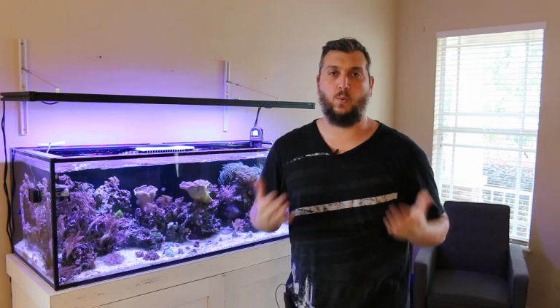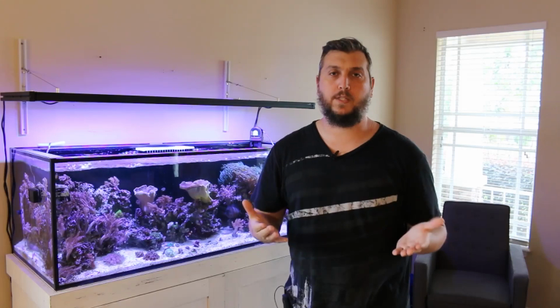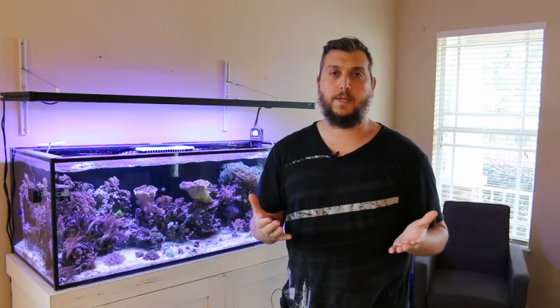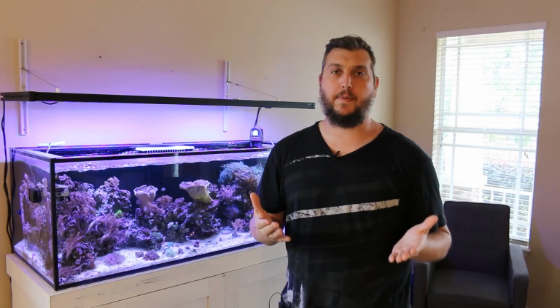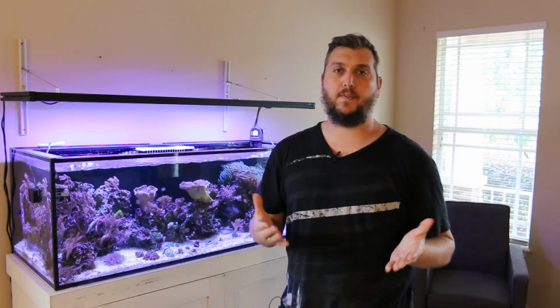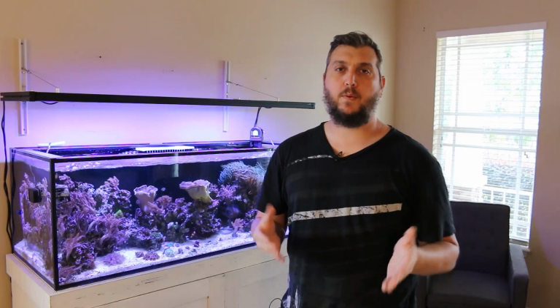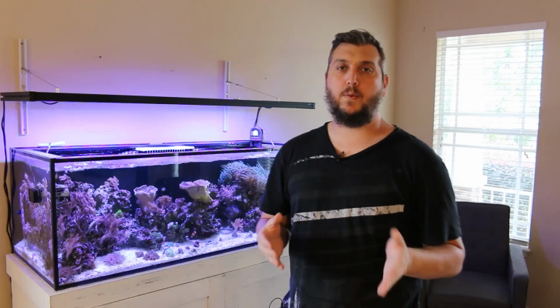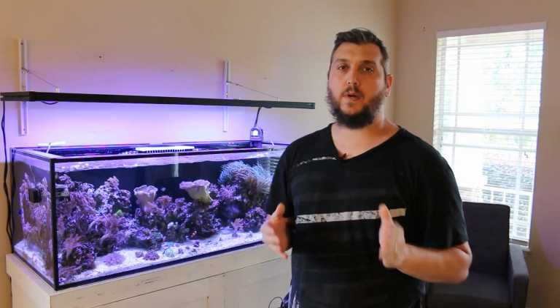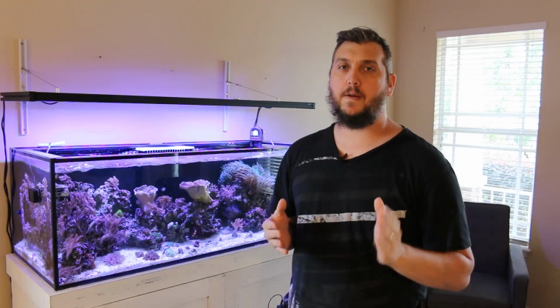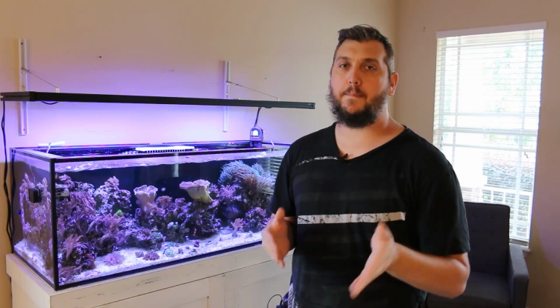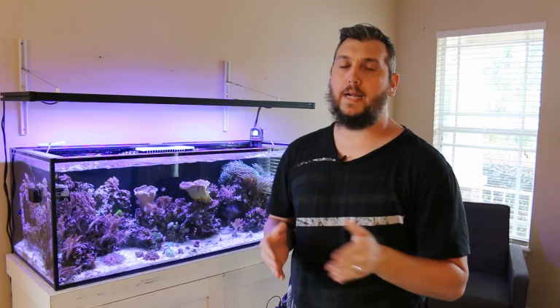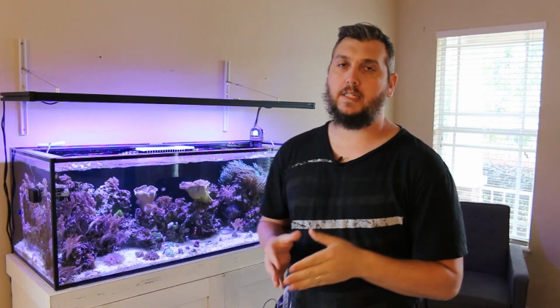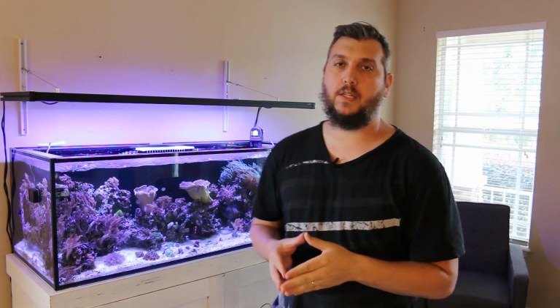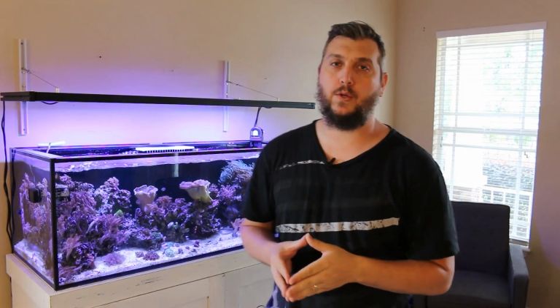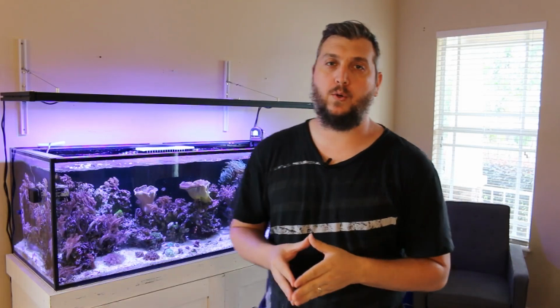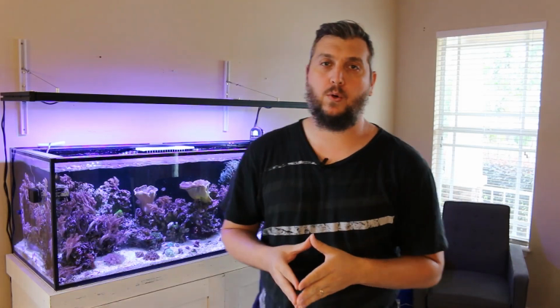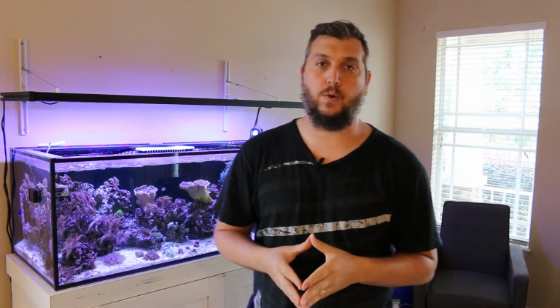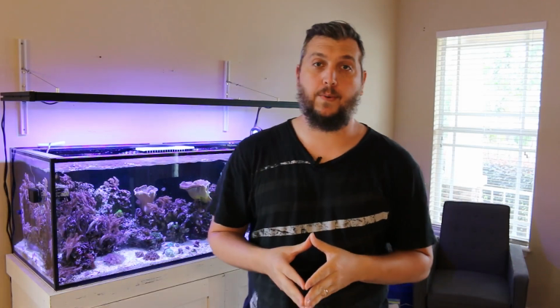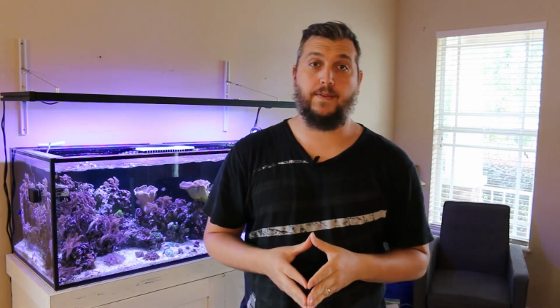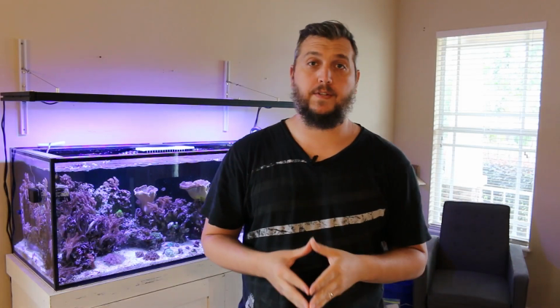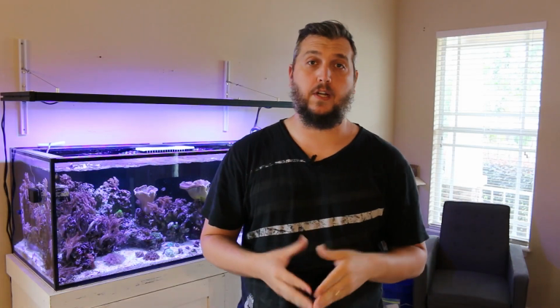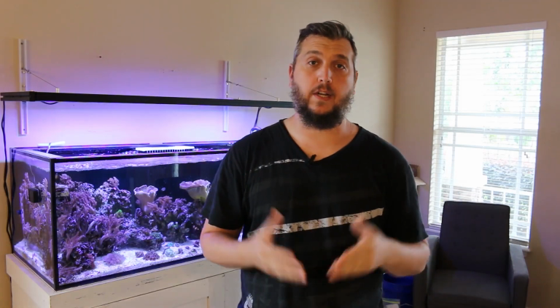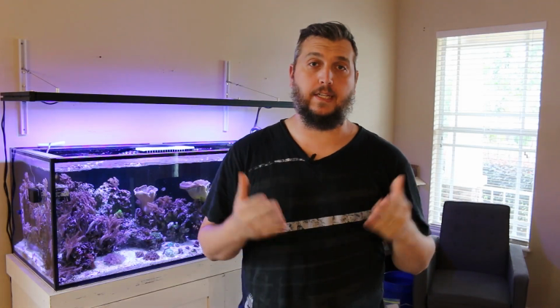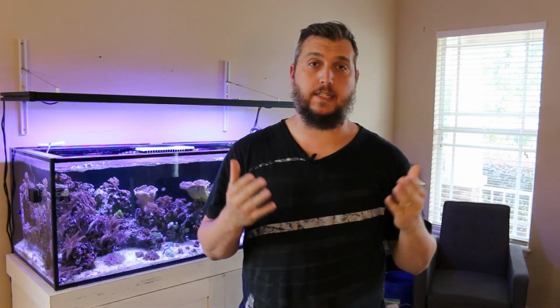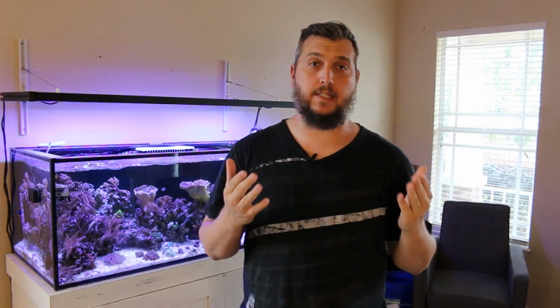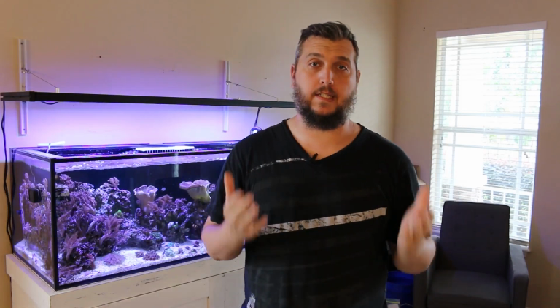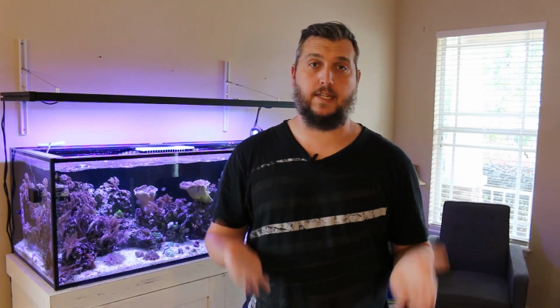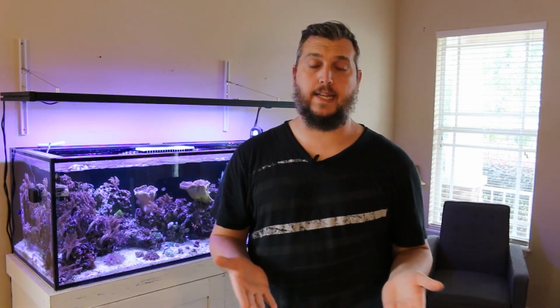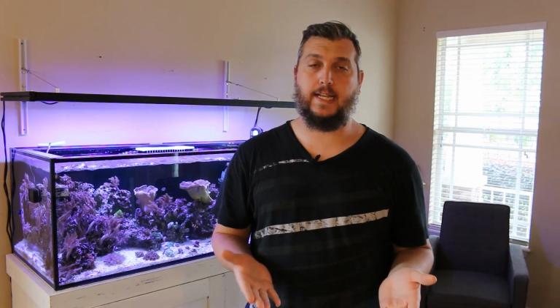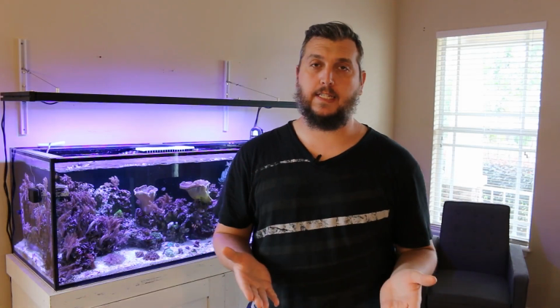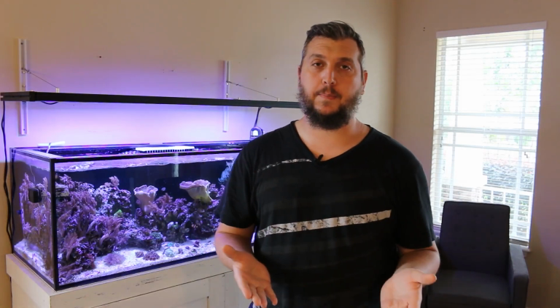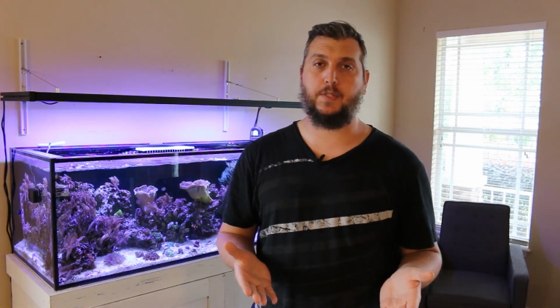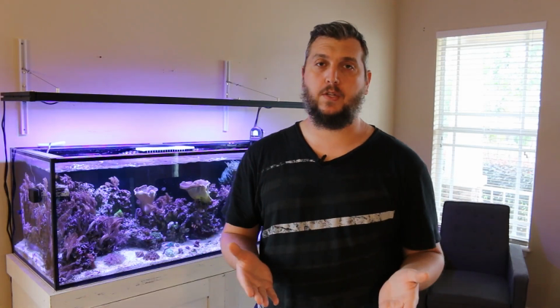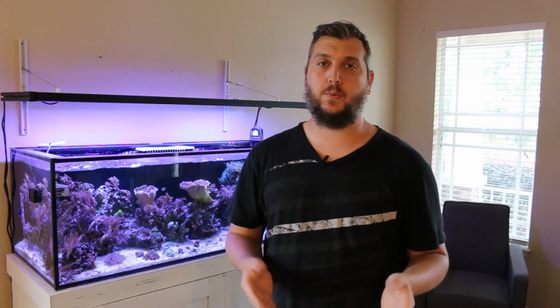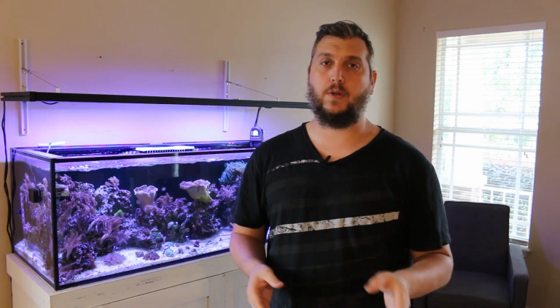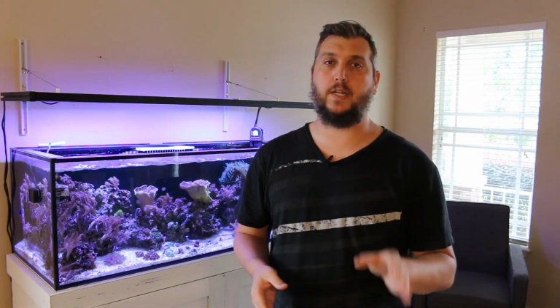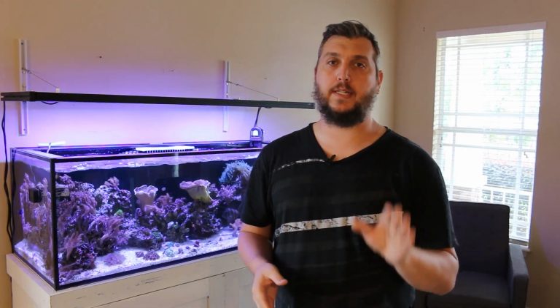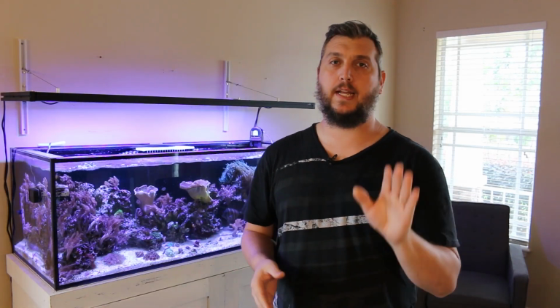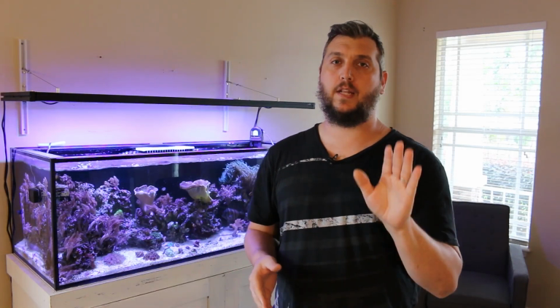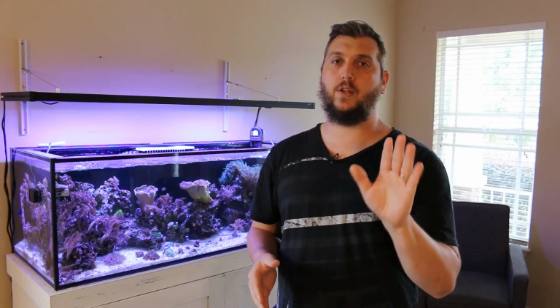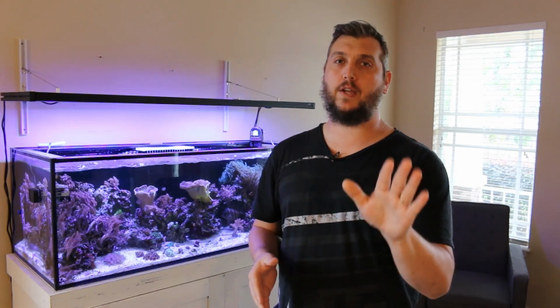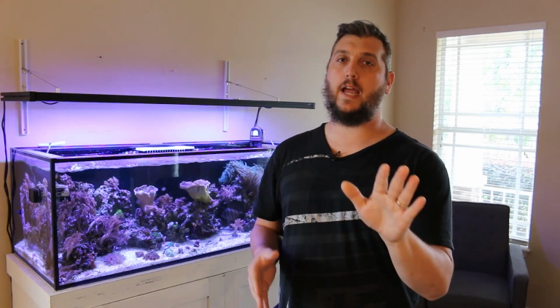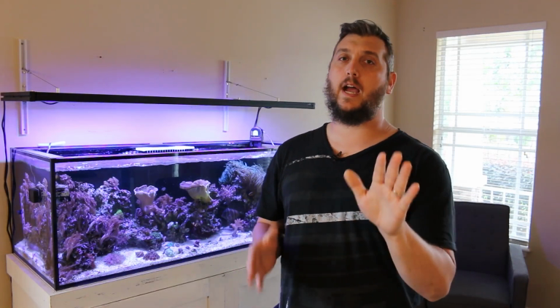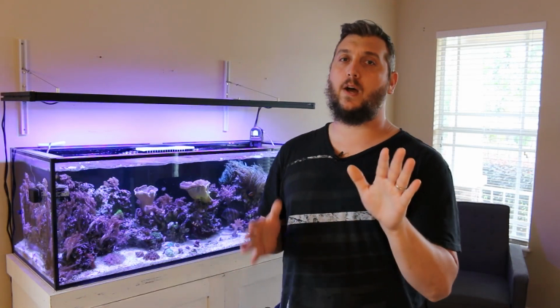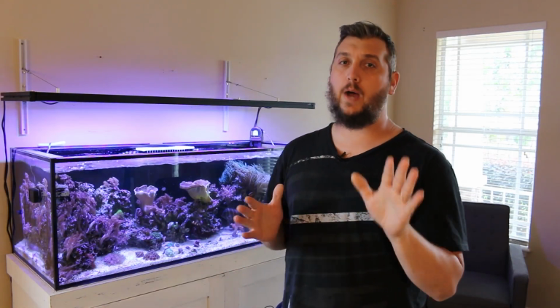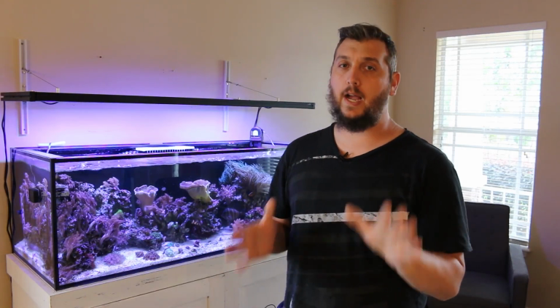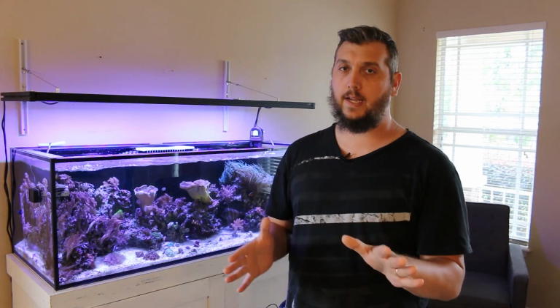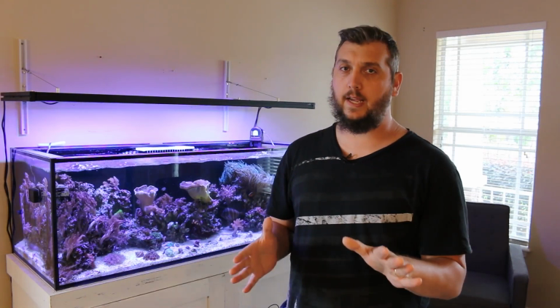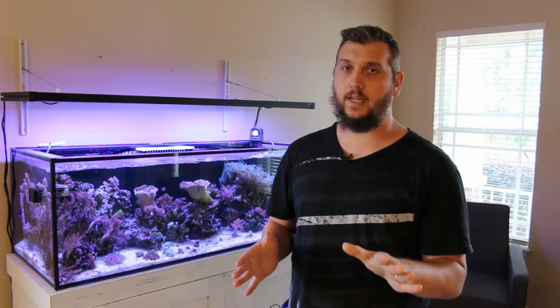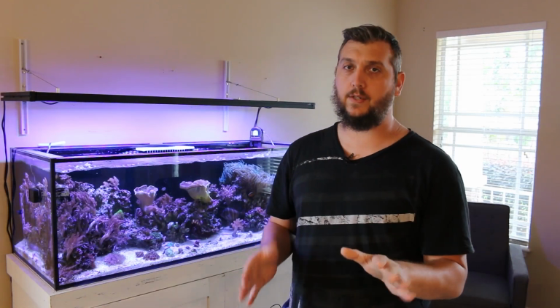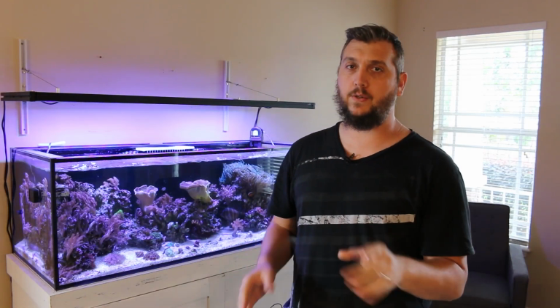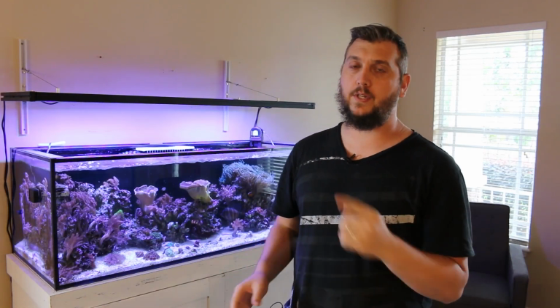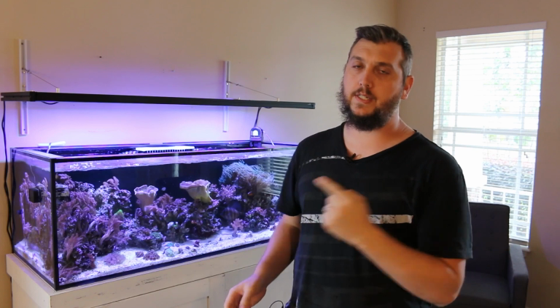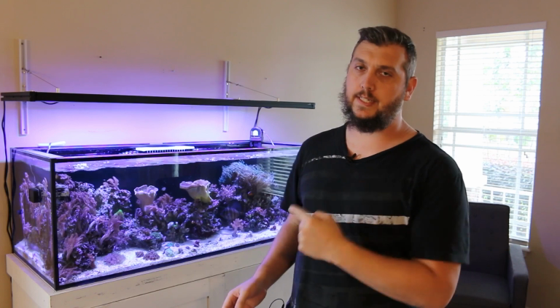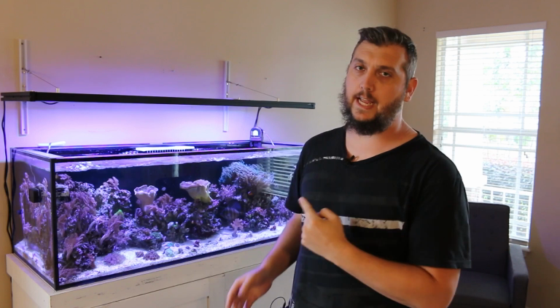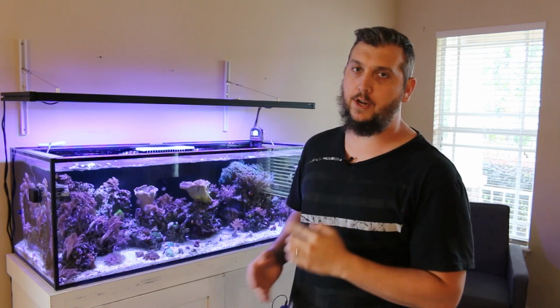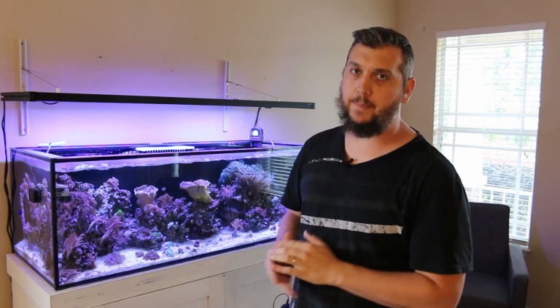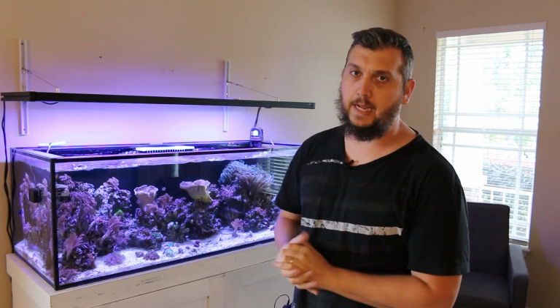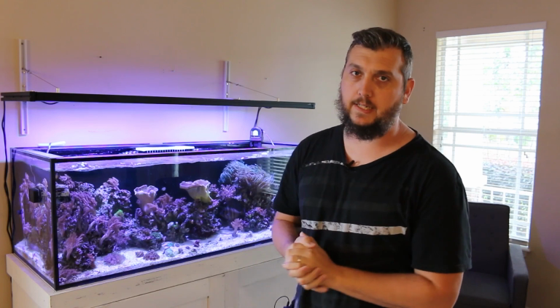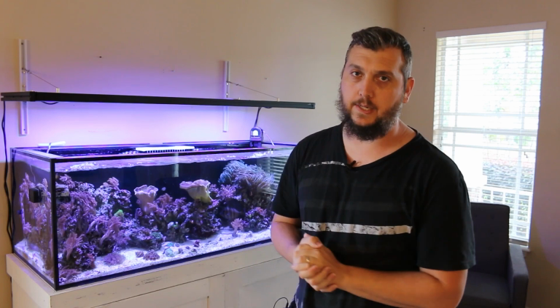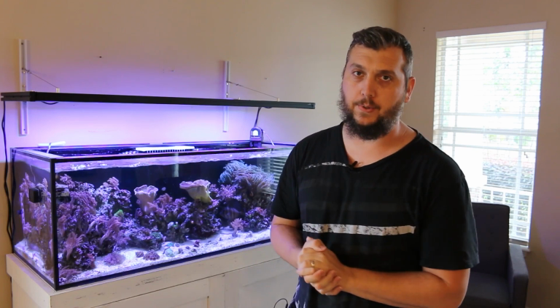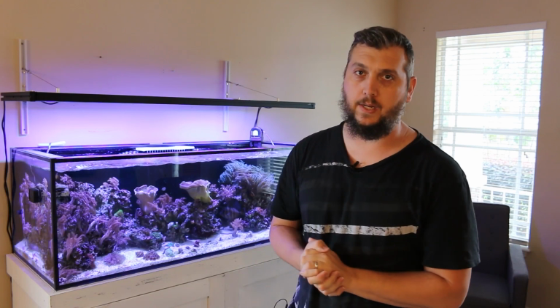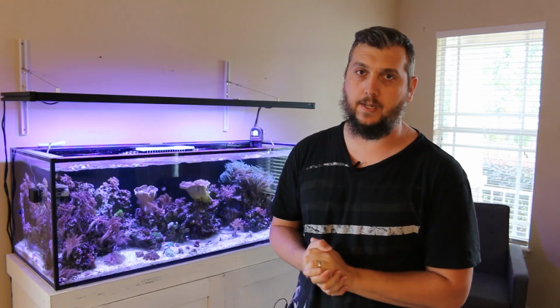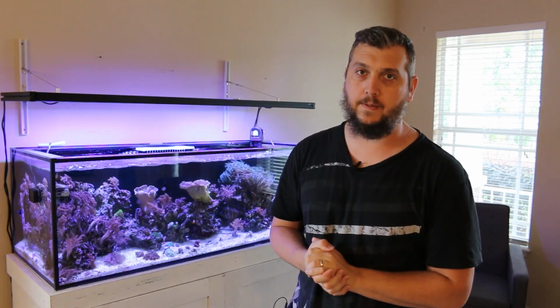What's up everyone? Welcome back to the Coral Reef Talk. In today's episode, we're going to take a look at how I handled cyanobacteria.